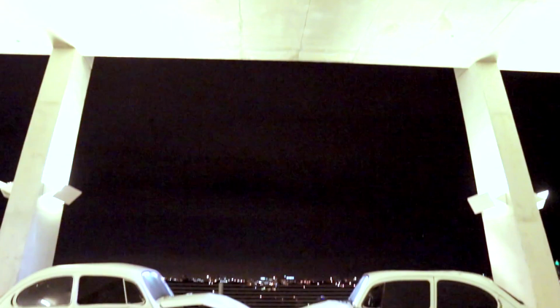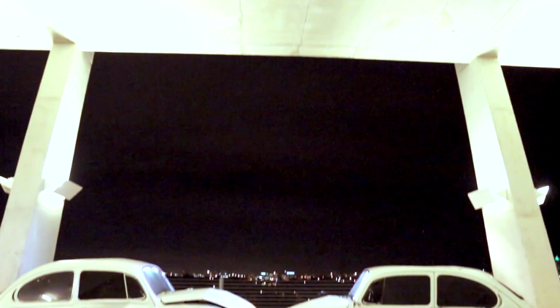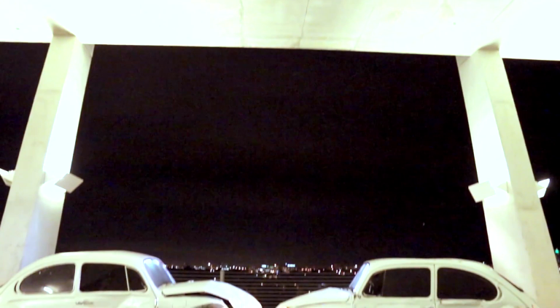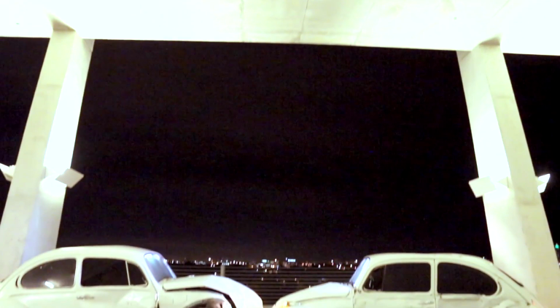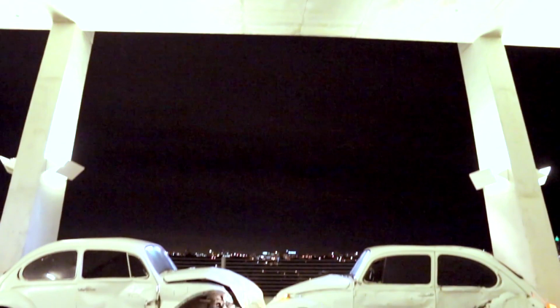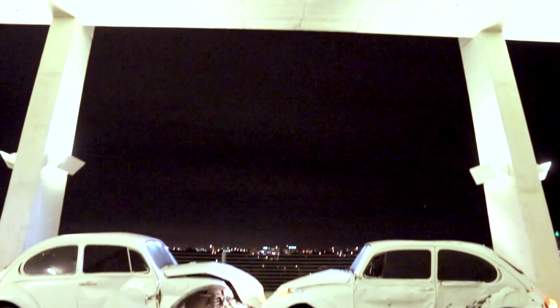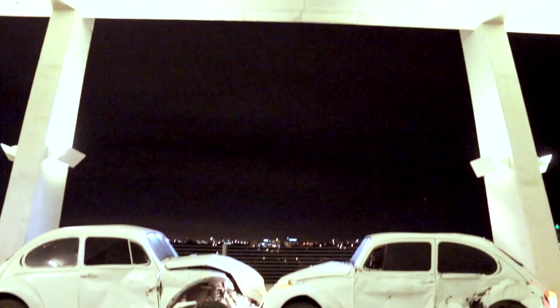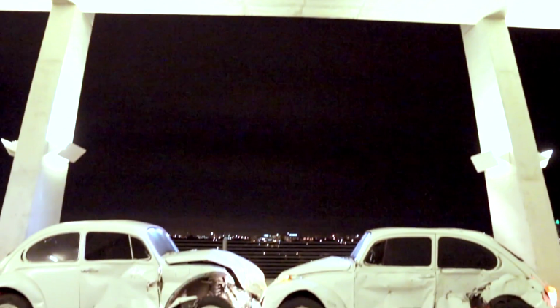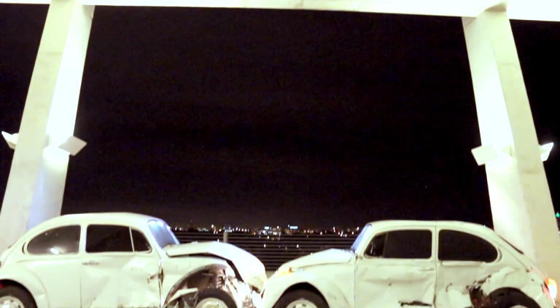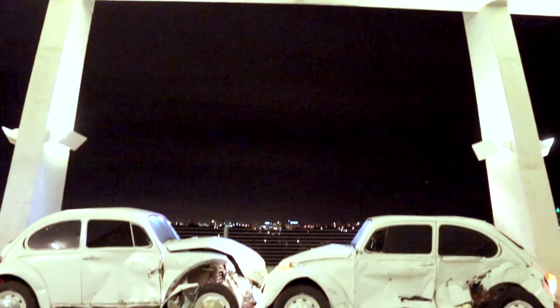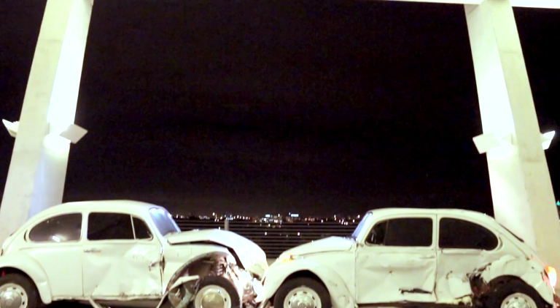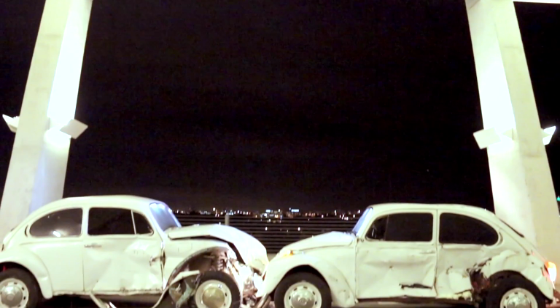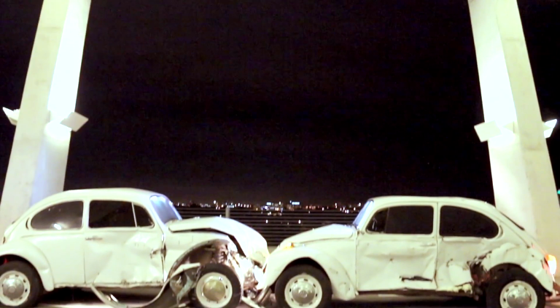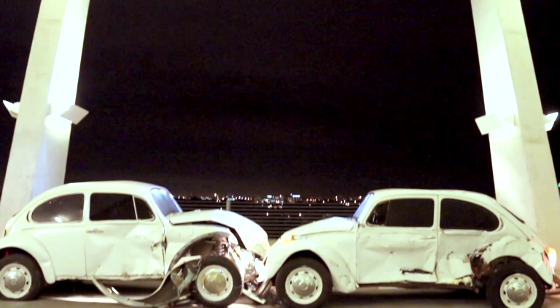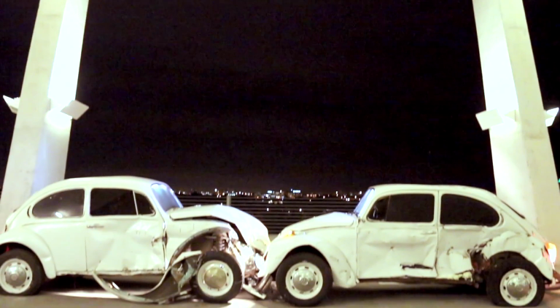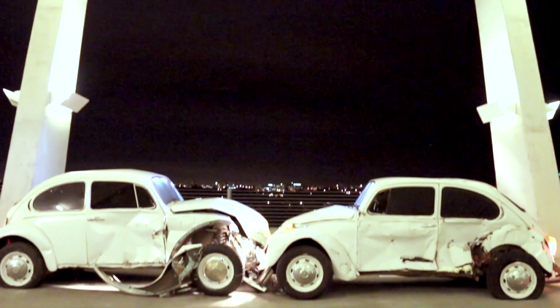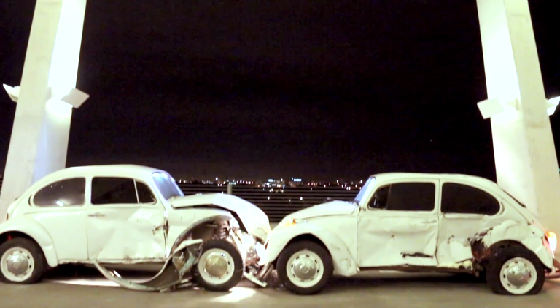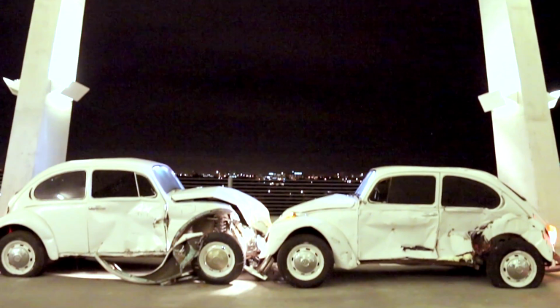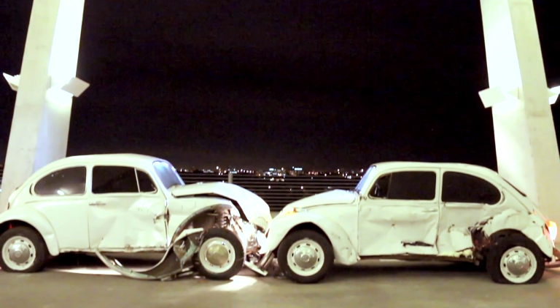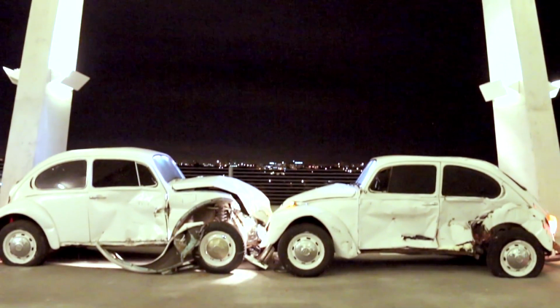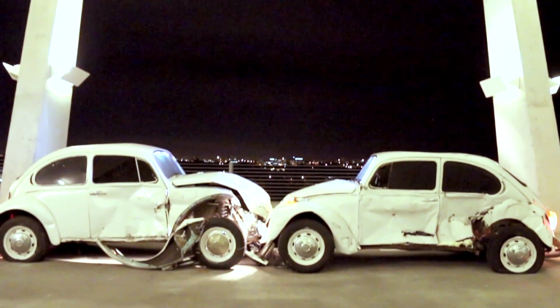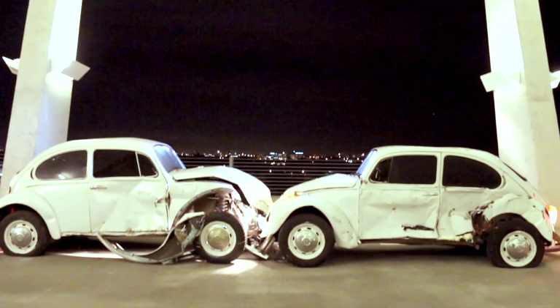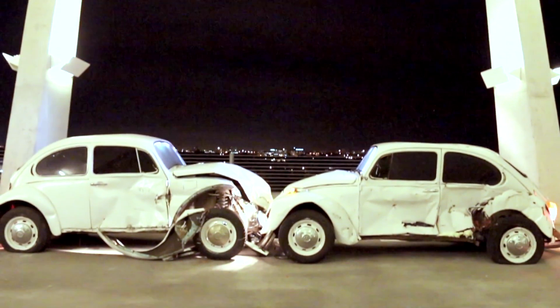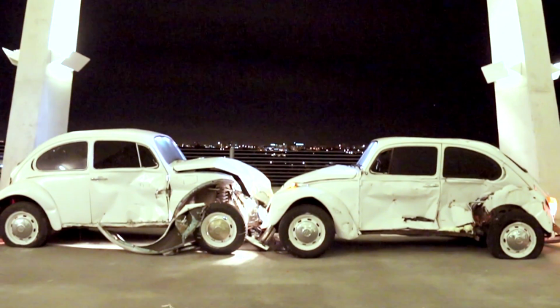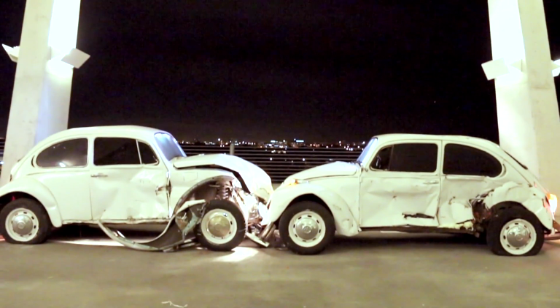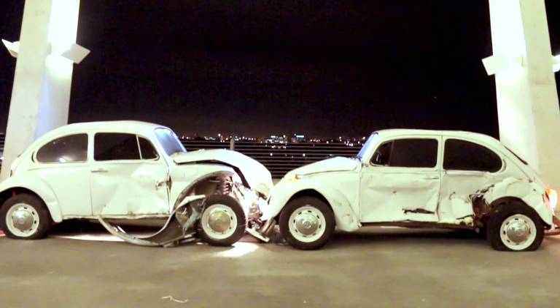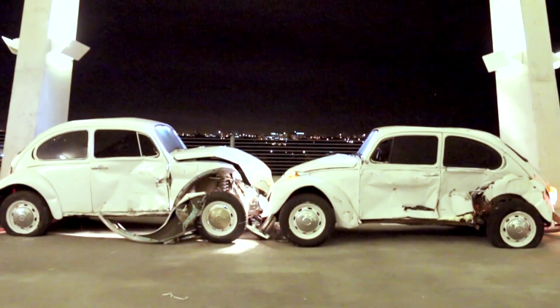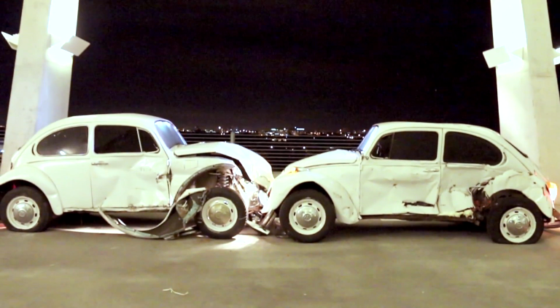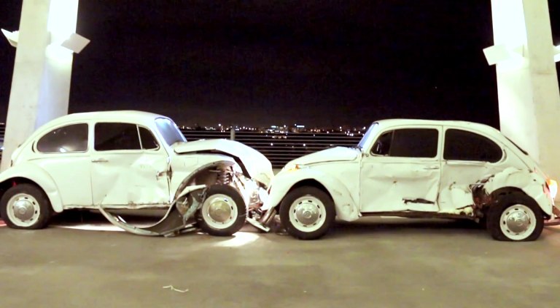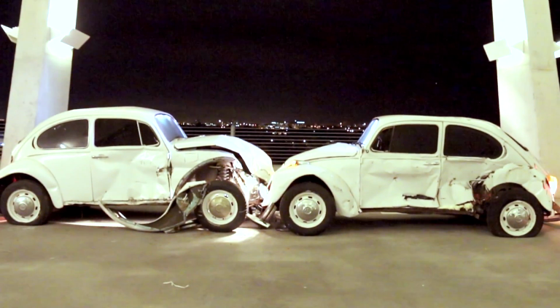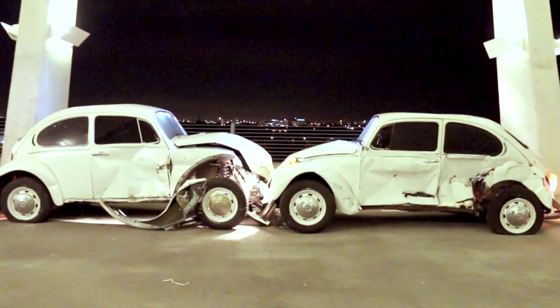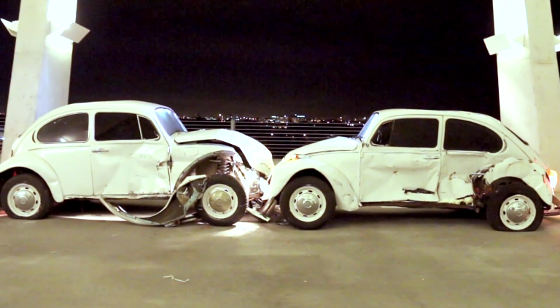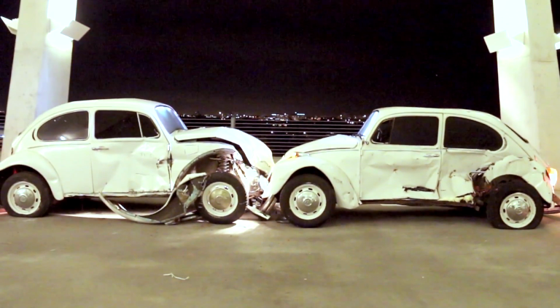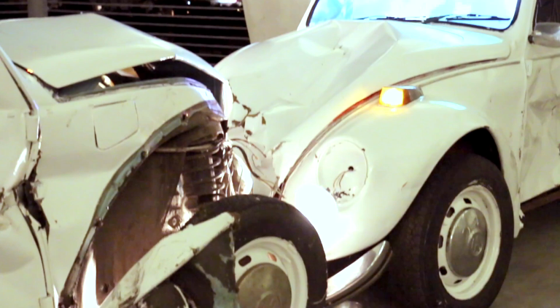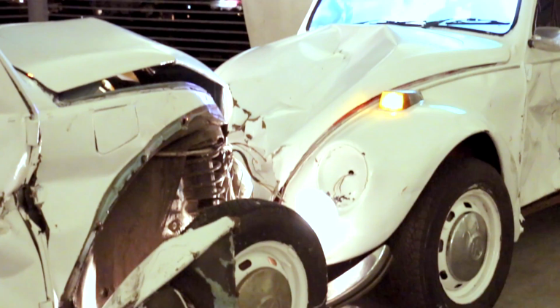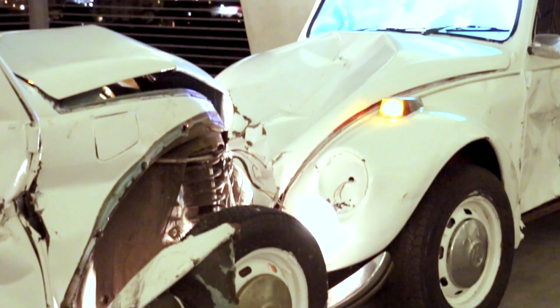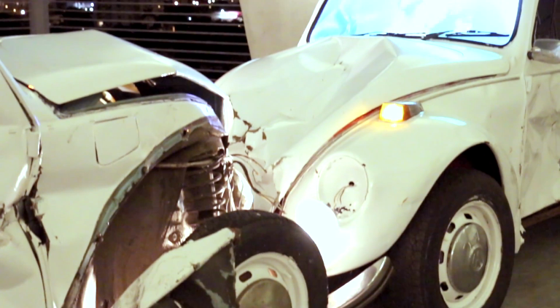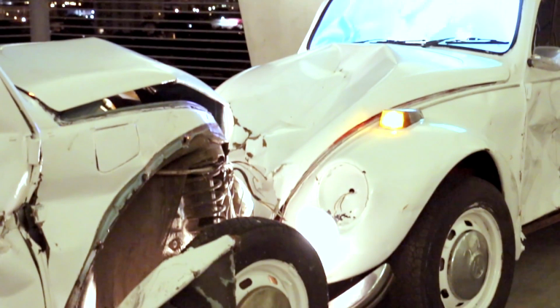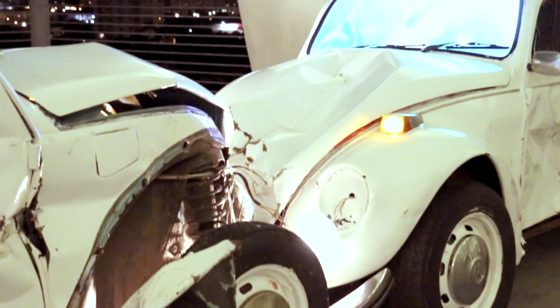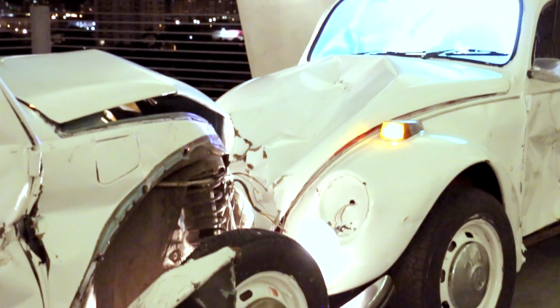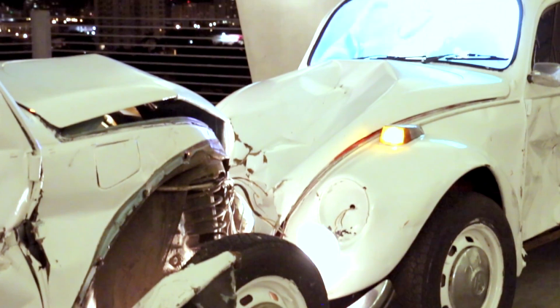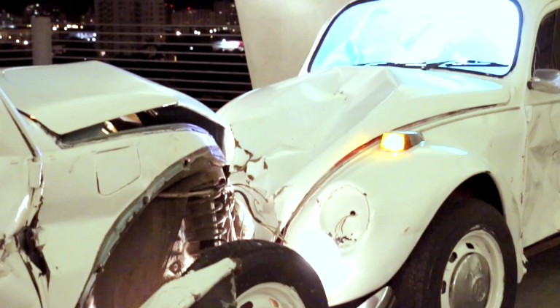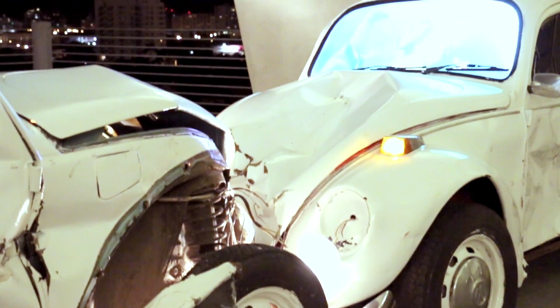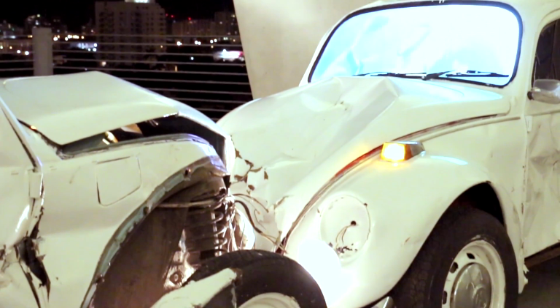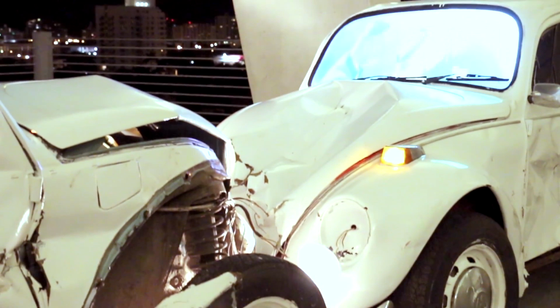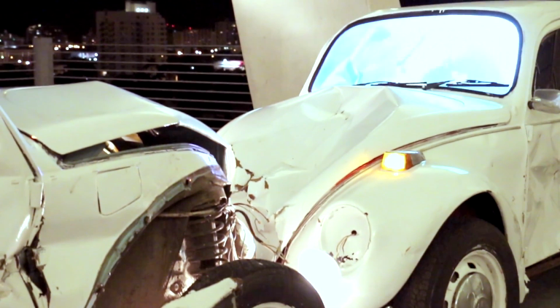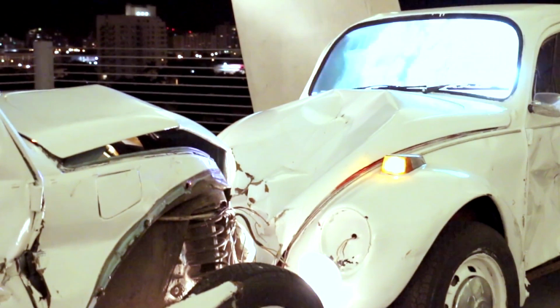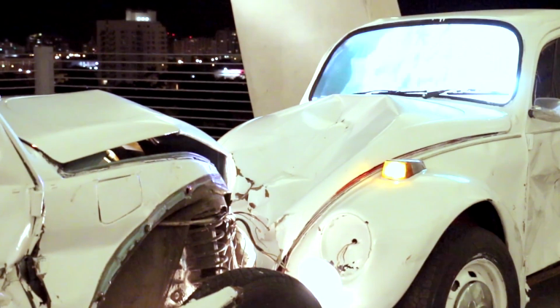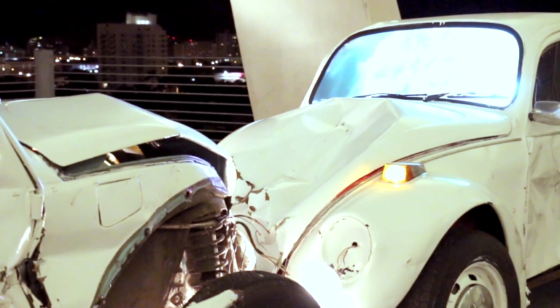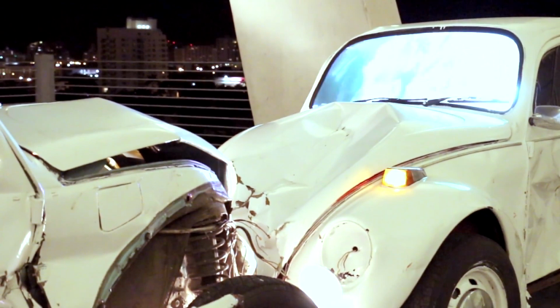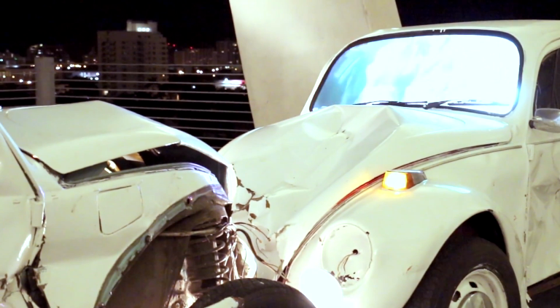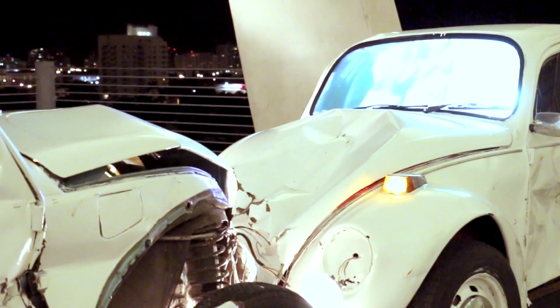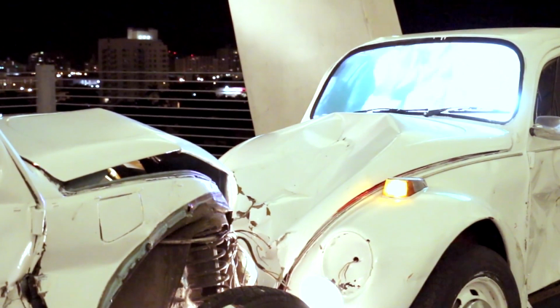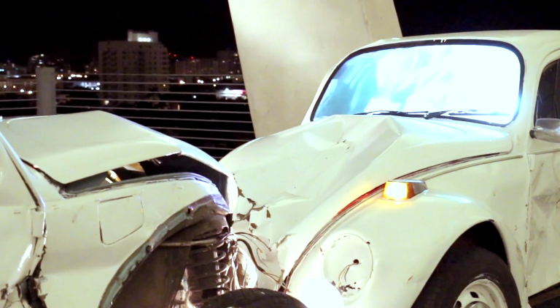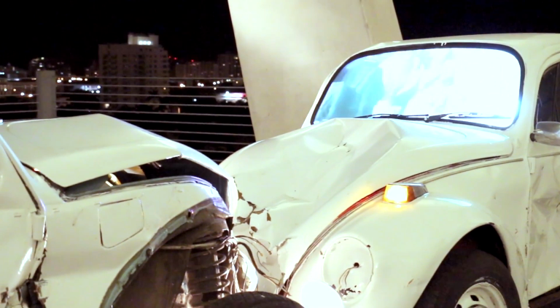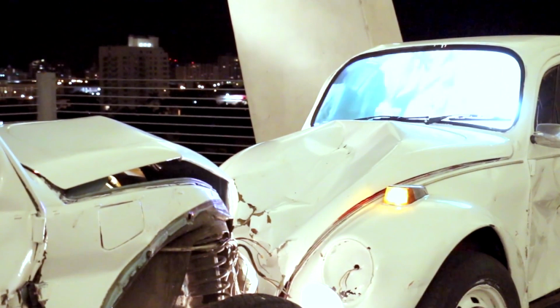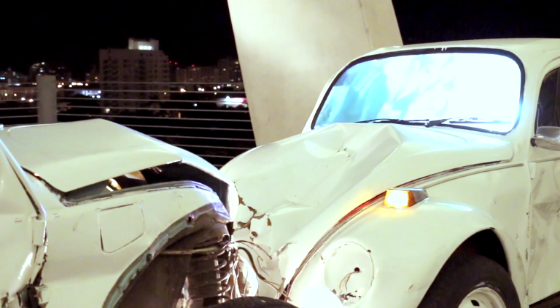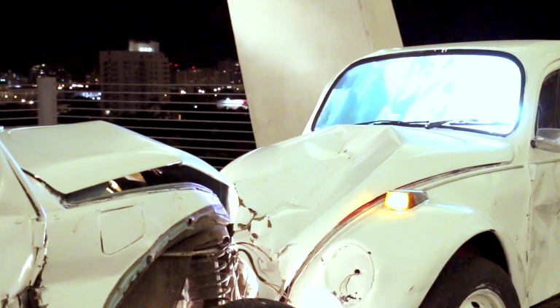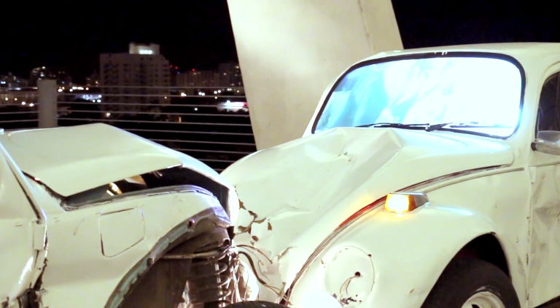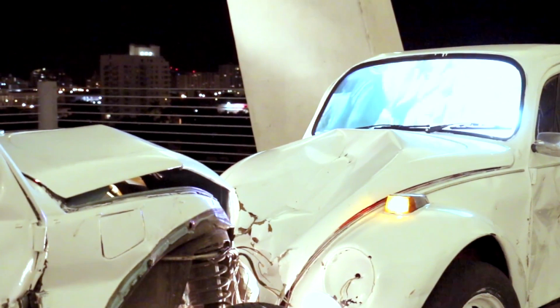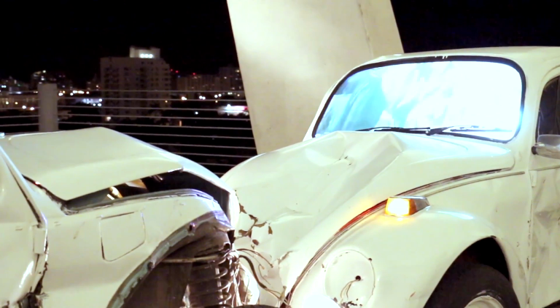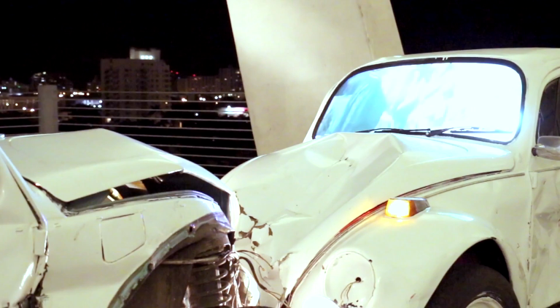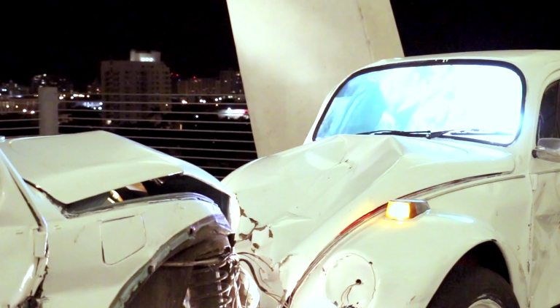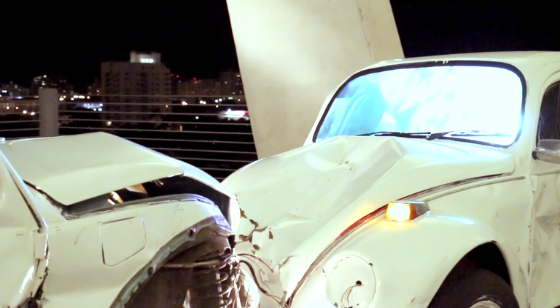We've got a Bruce High Quality Foundation — a new piece by the Bruce — with two crashing Volkswagens with videos and music.